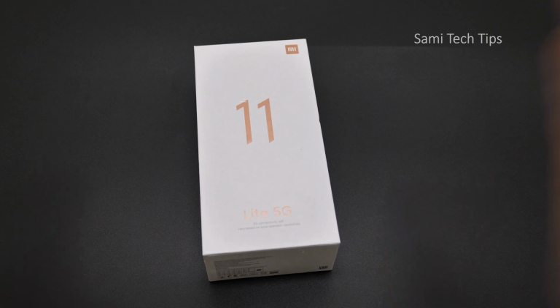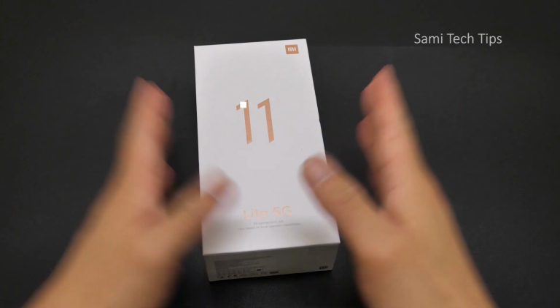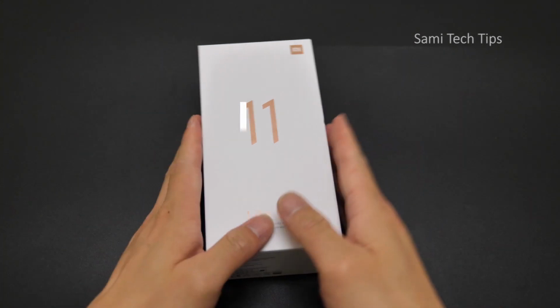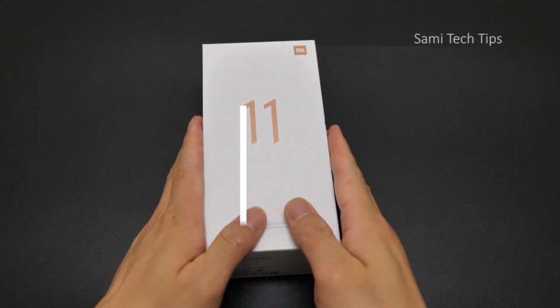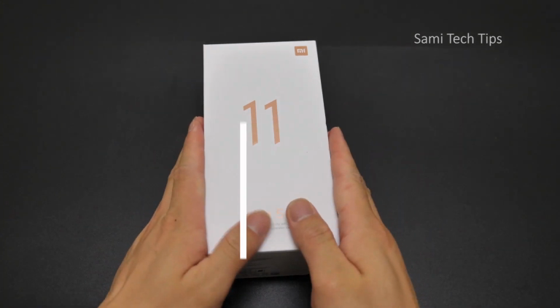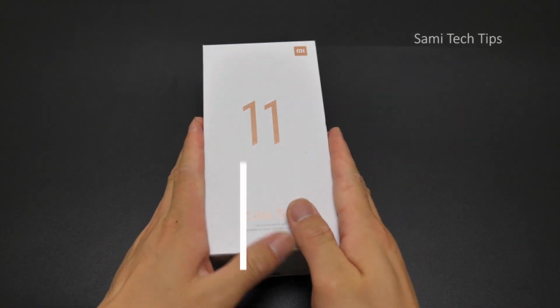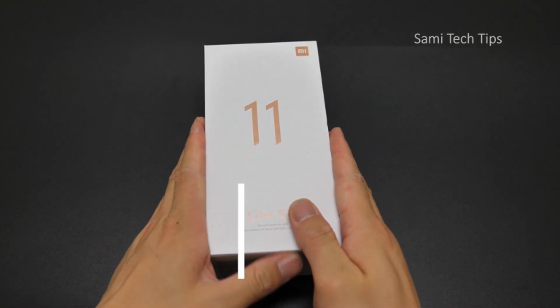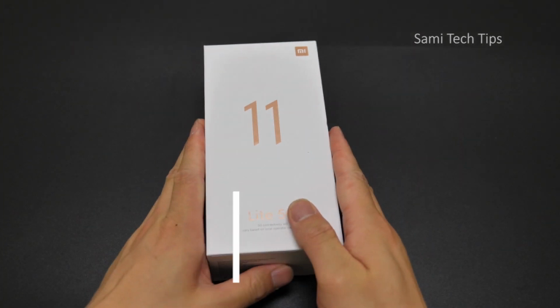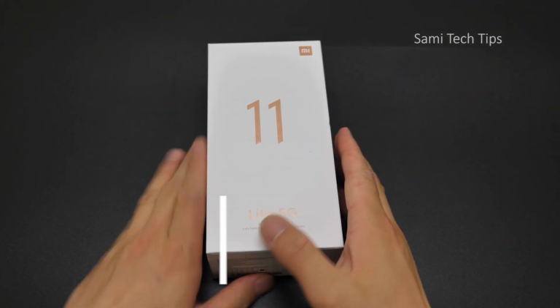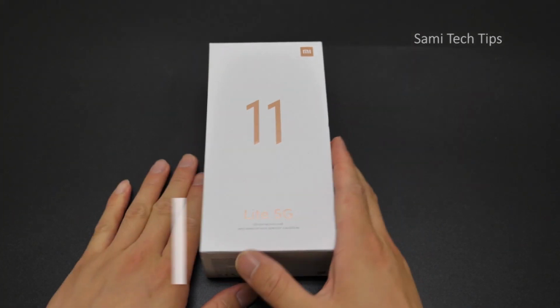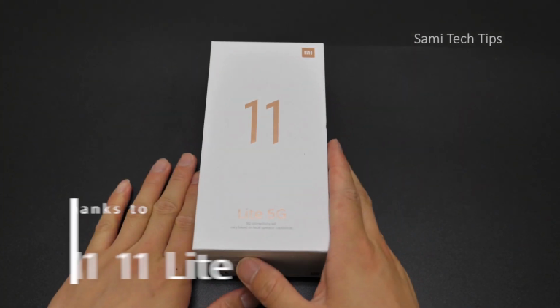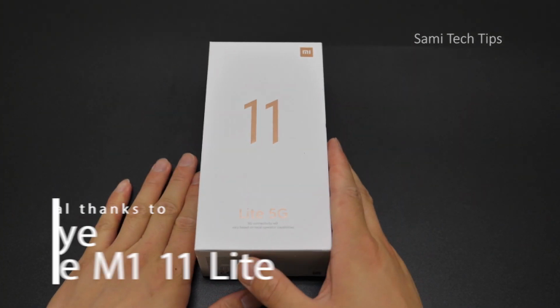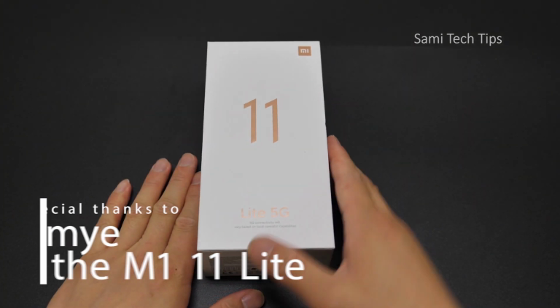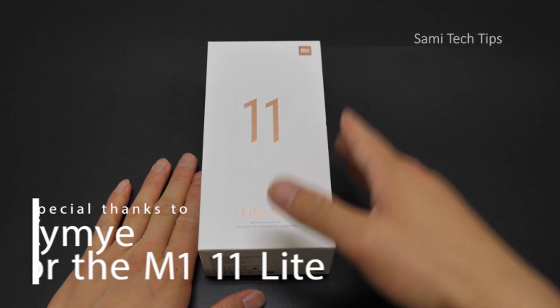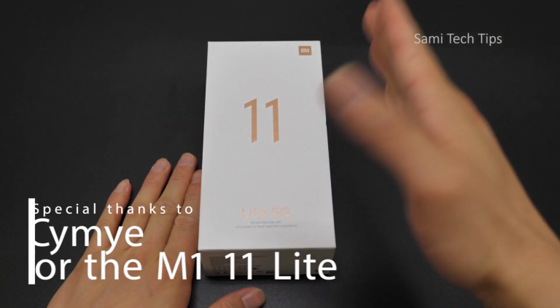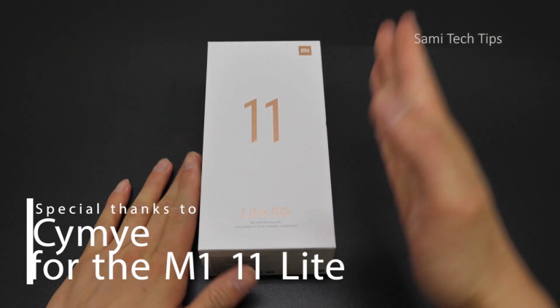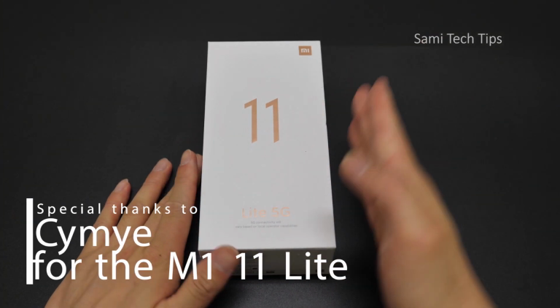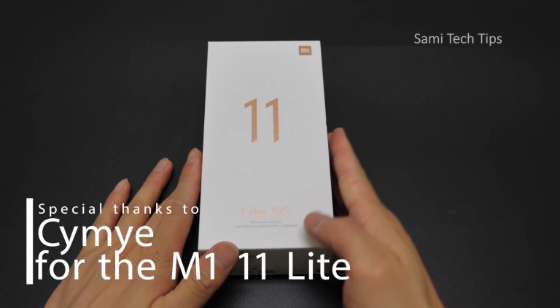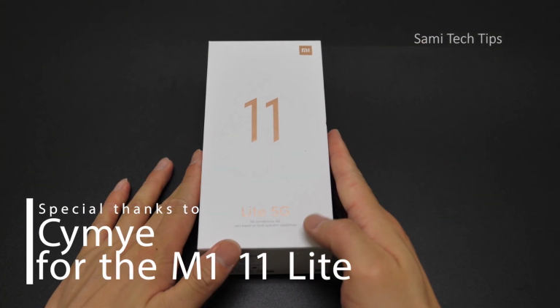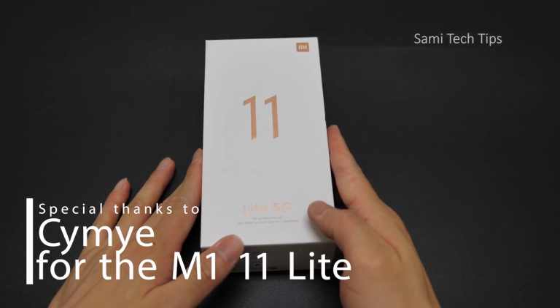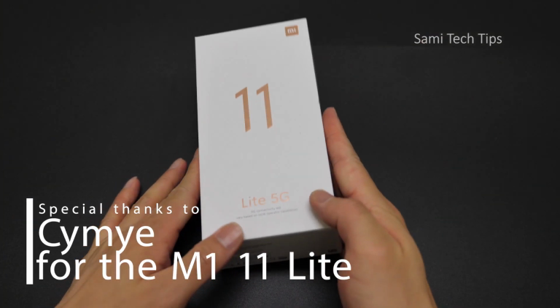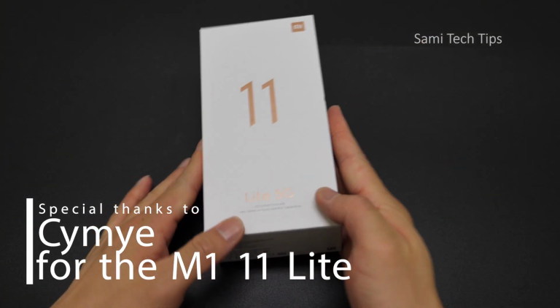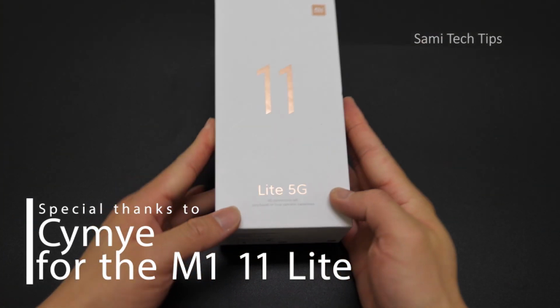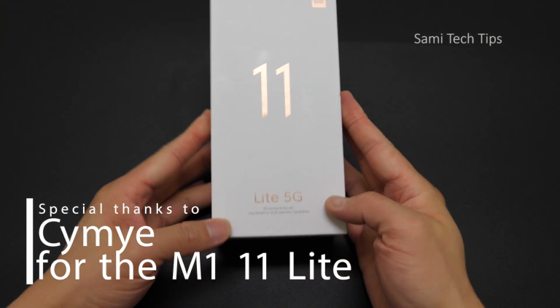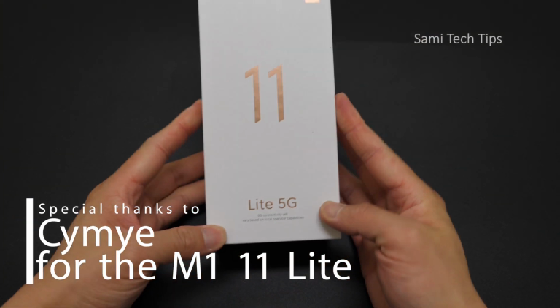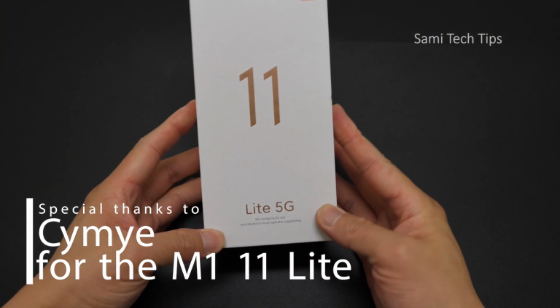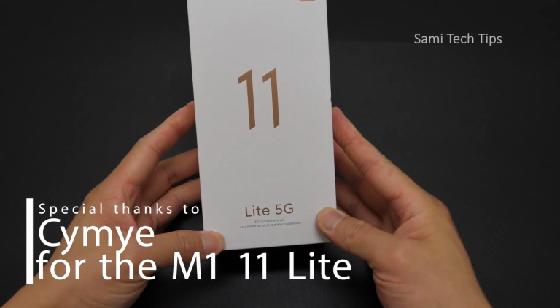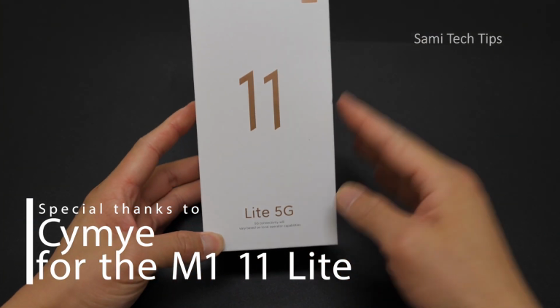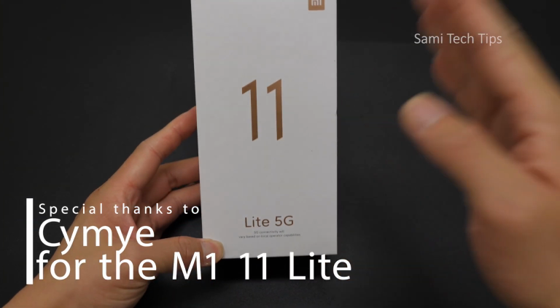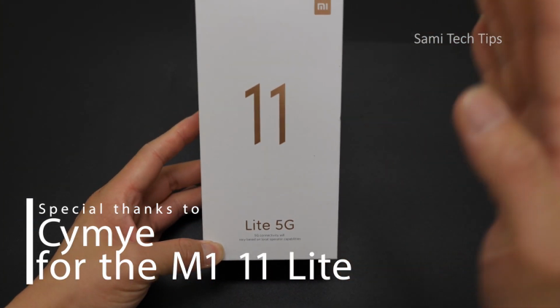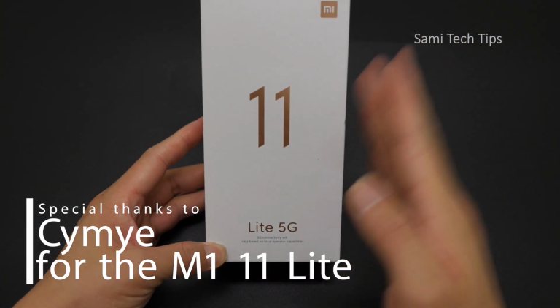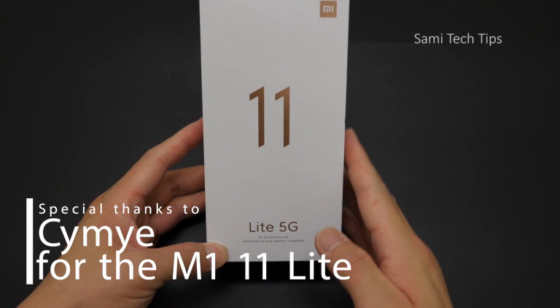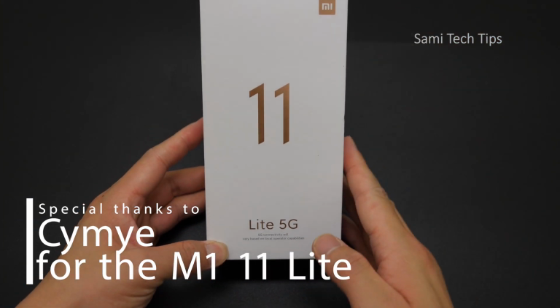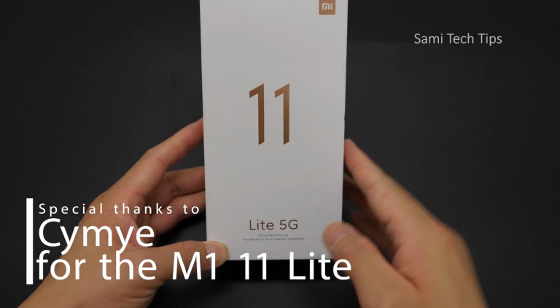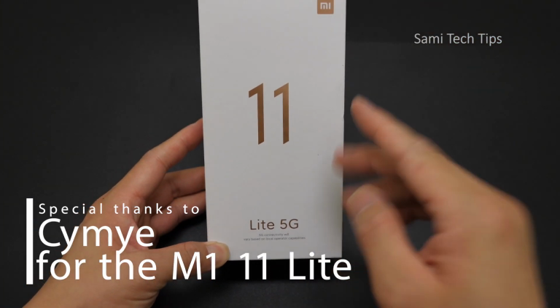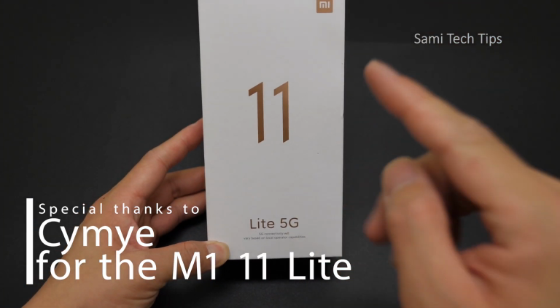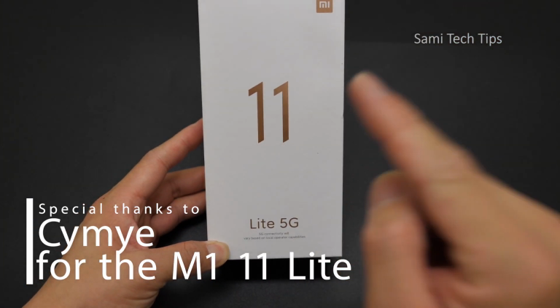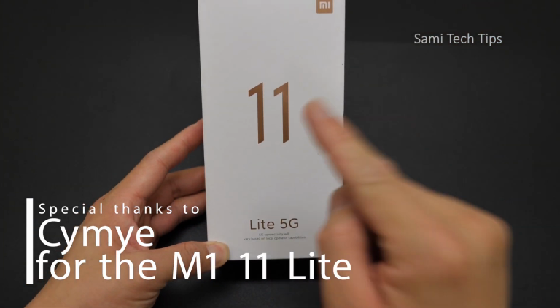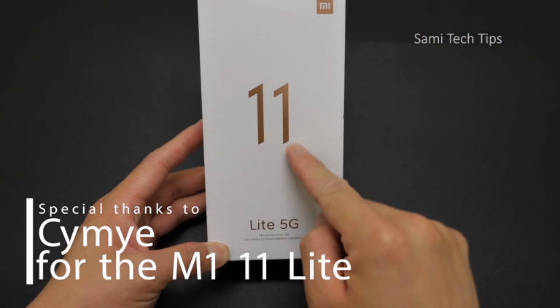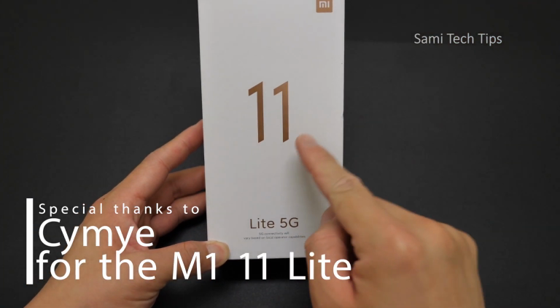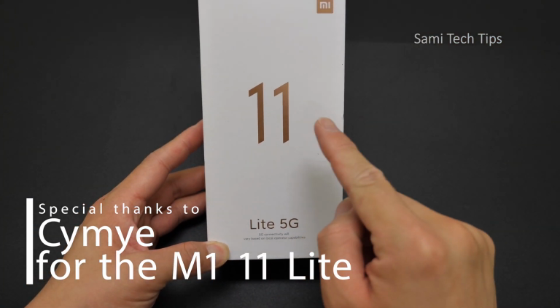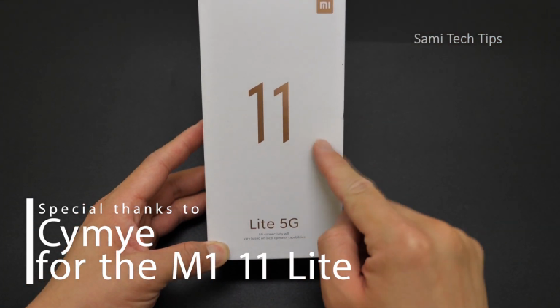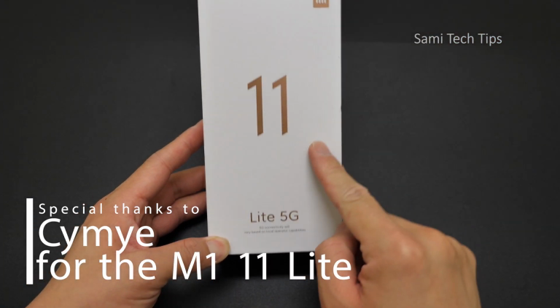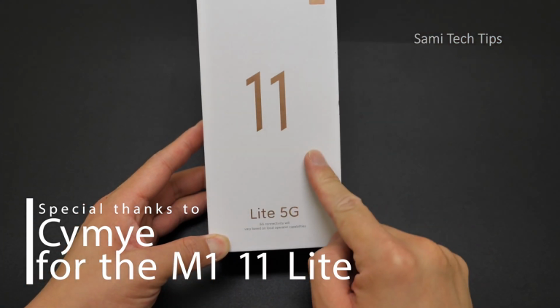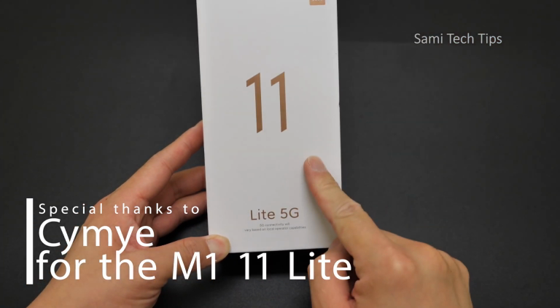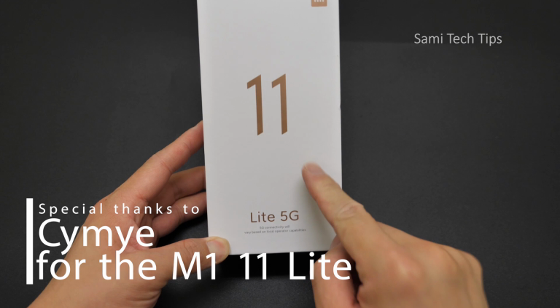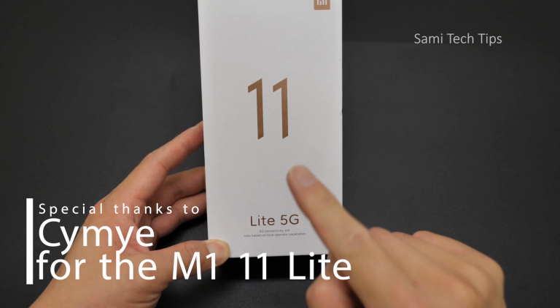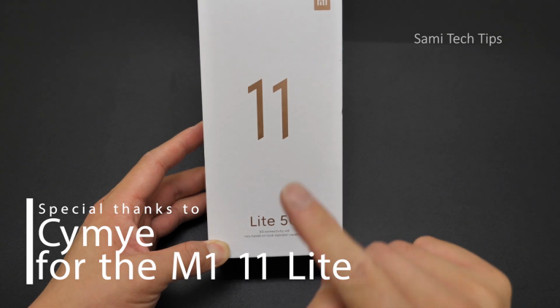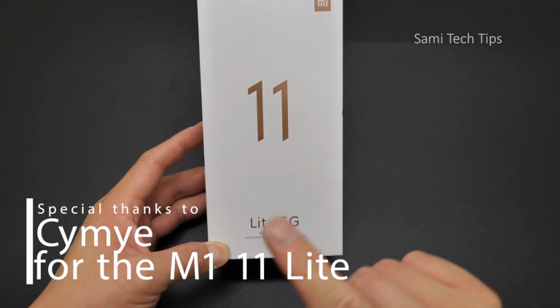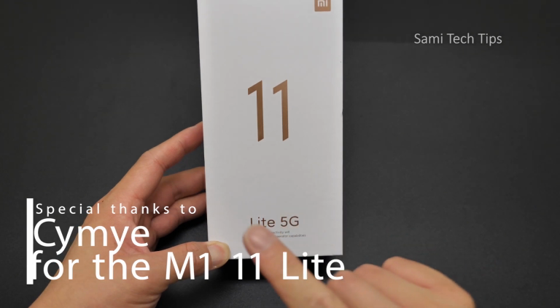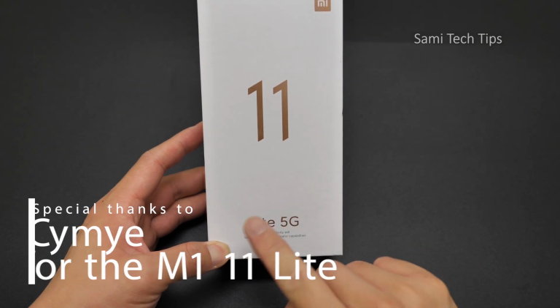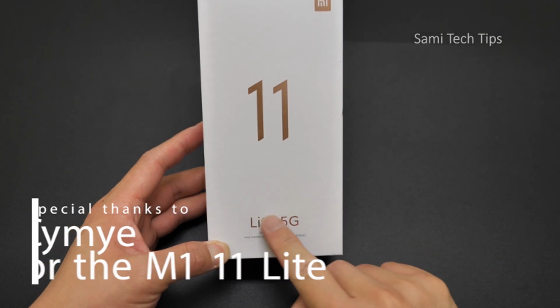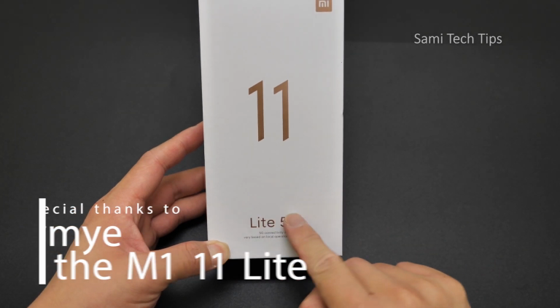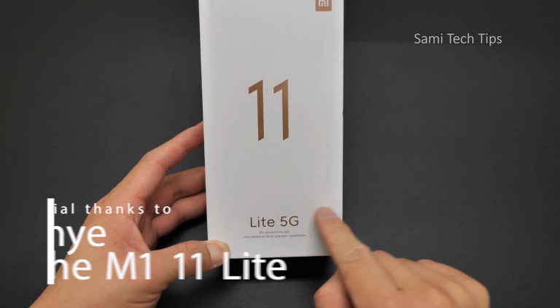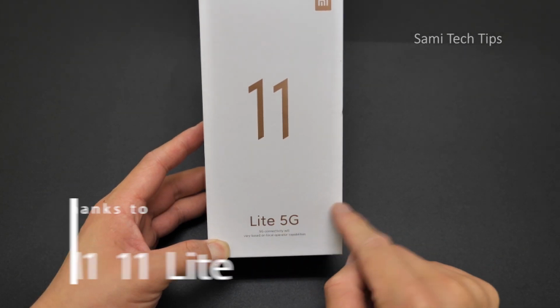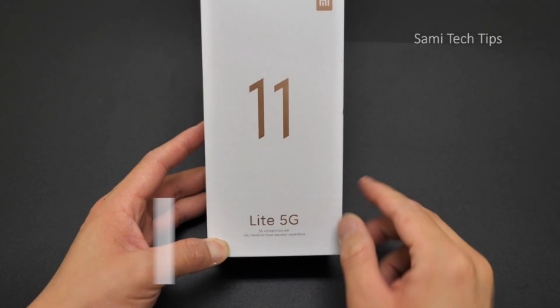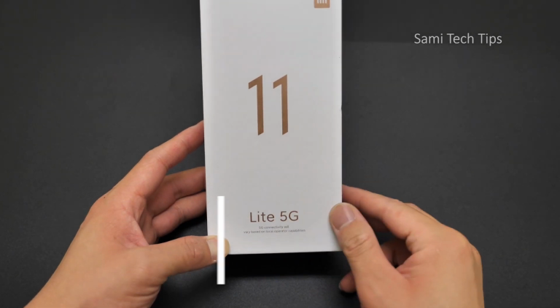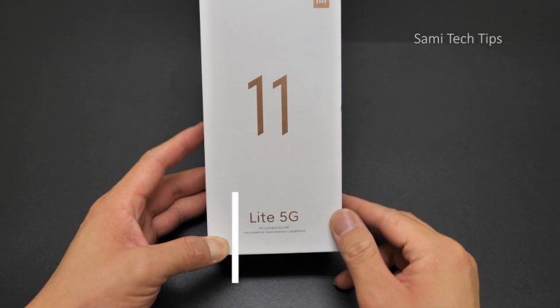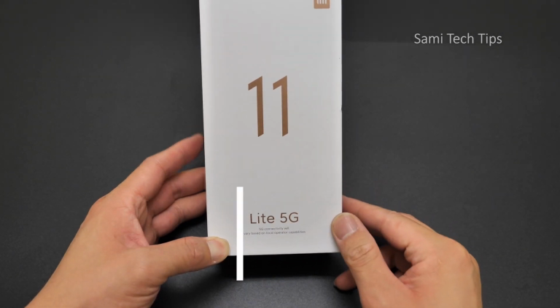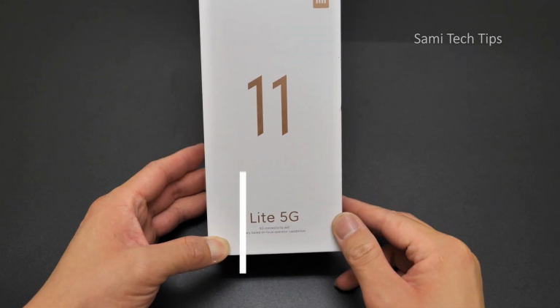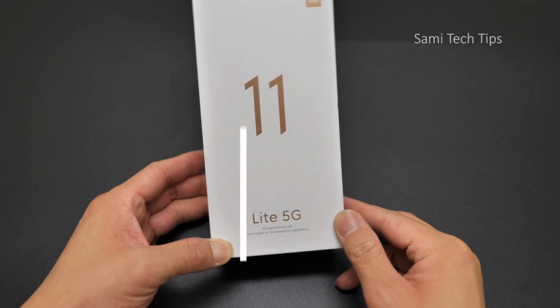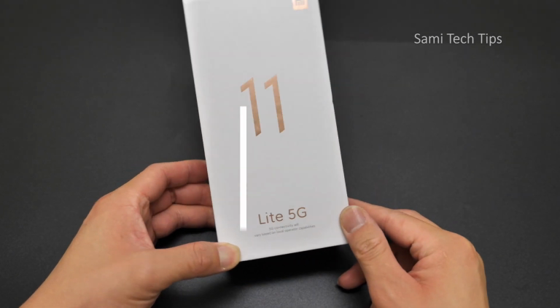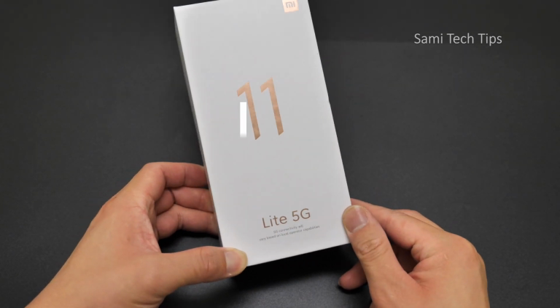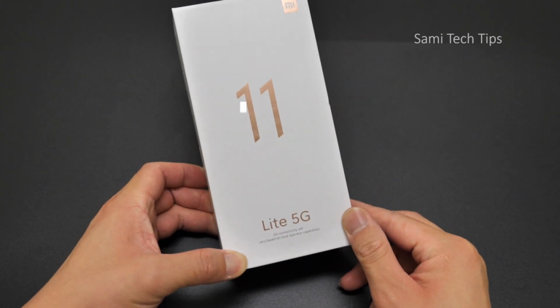Hey, what's up? Sammy here. Today we are going to unbox the Mi 11 Lite 5G.